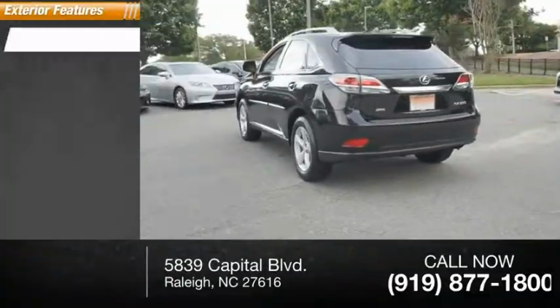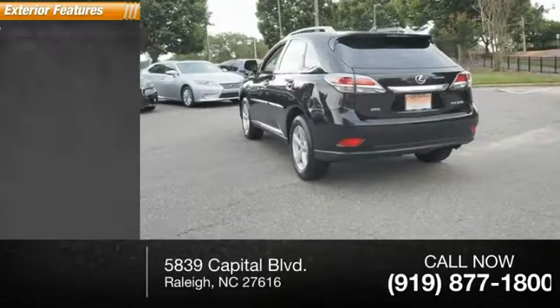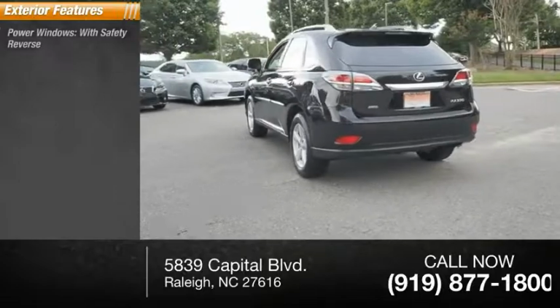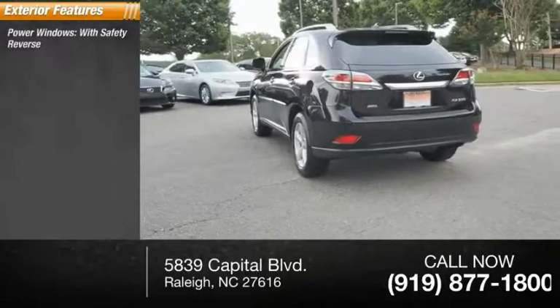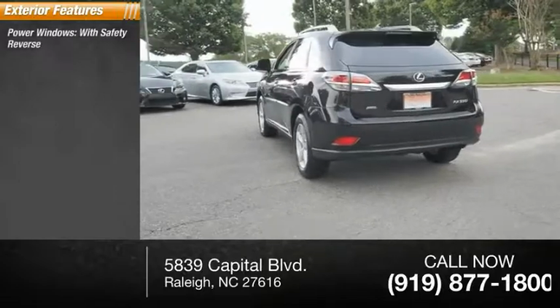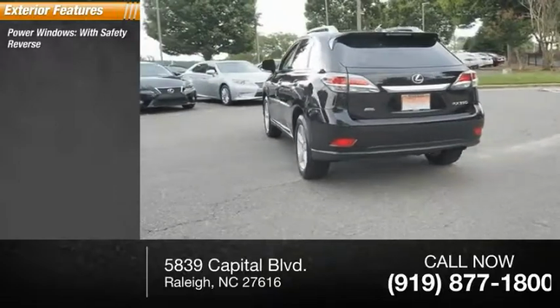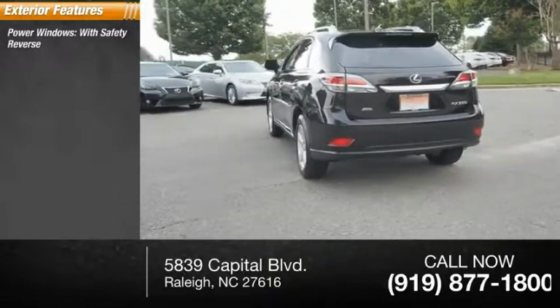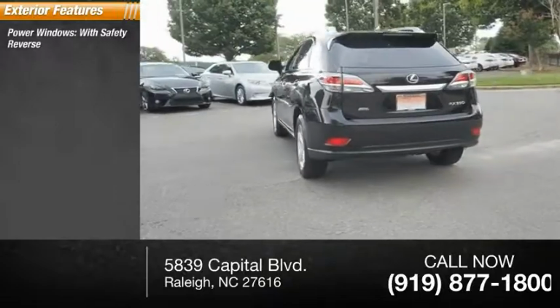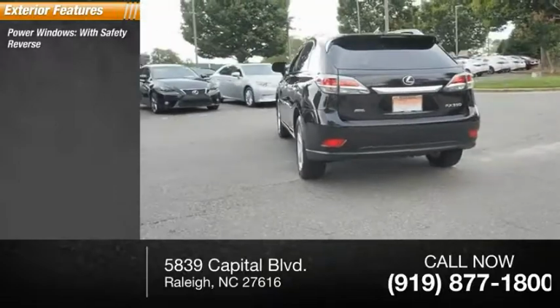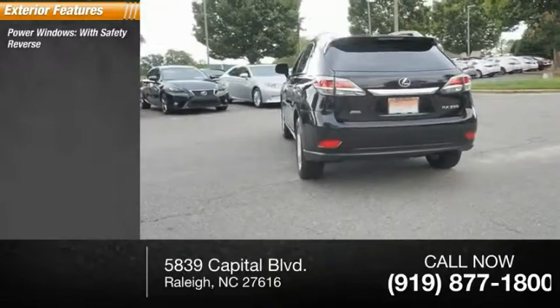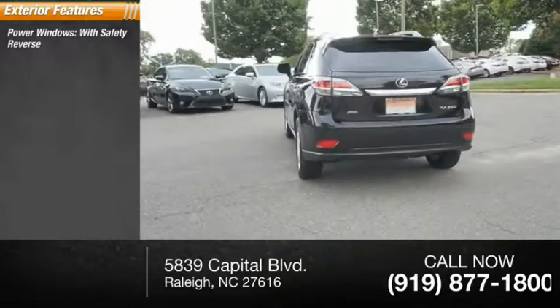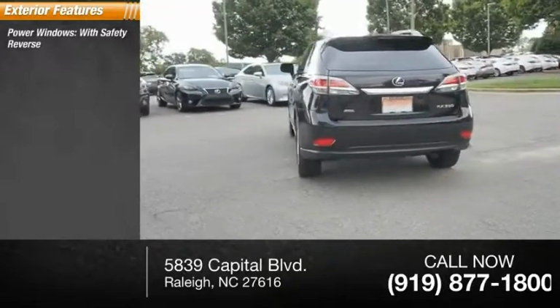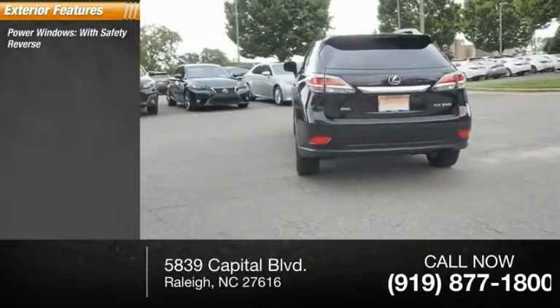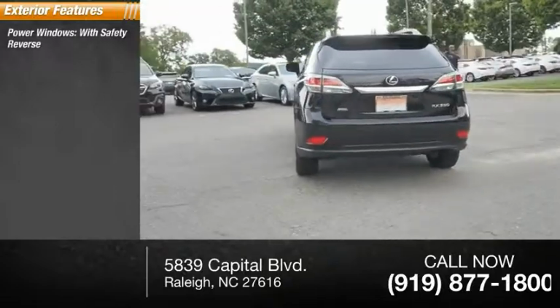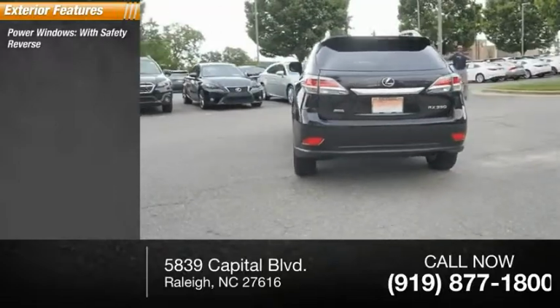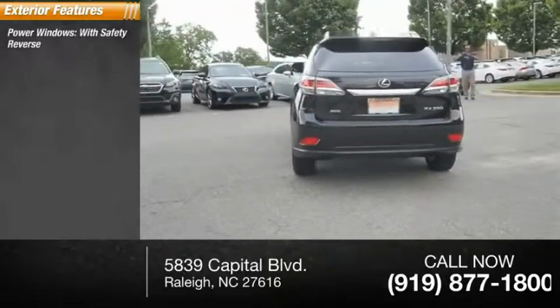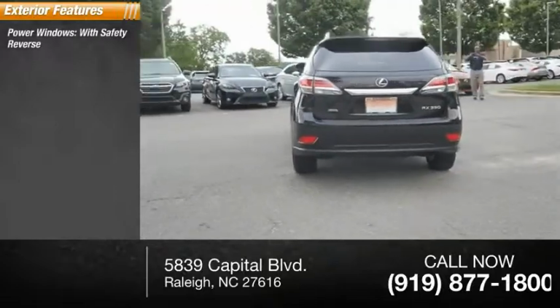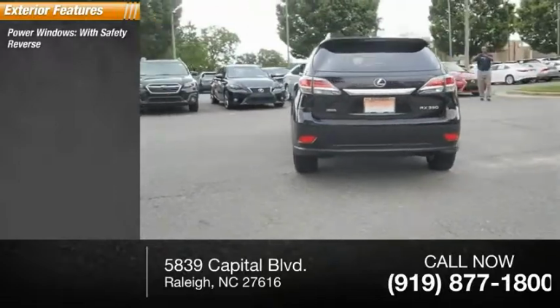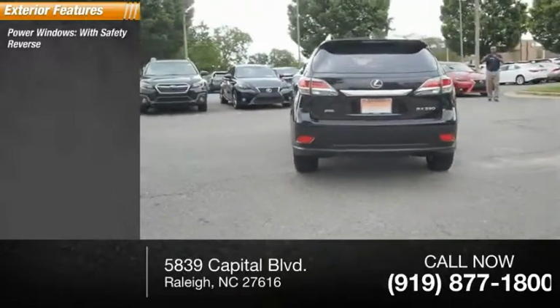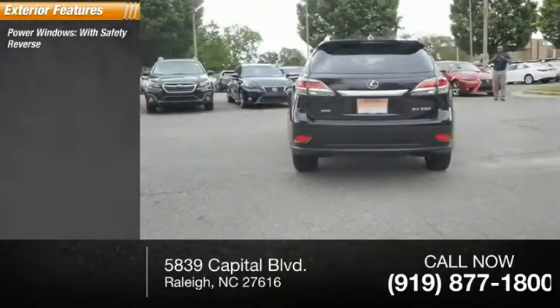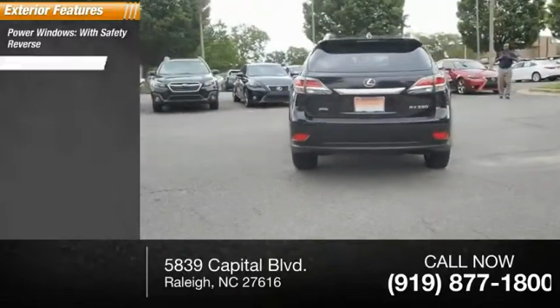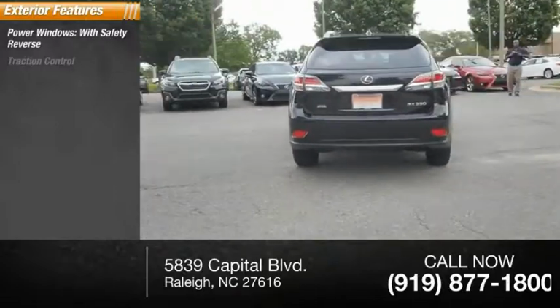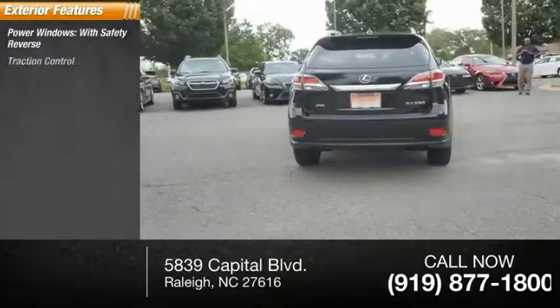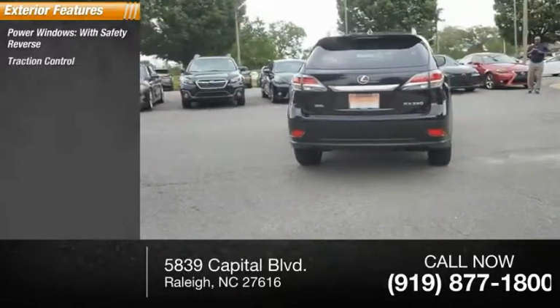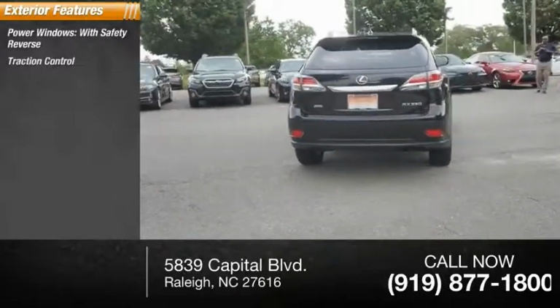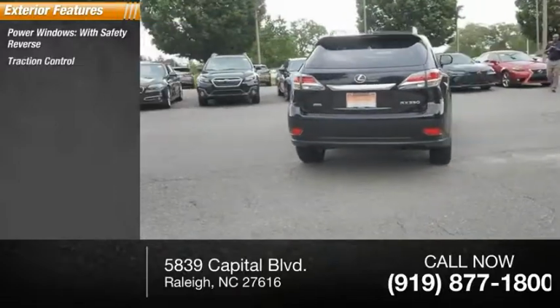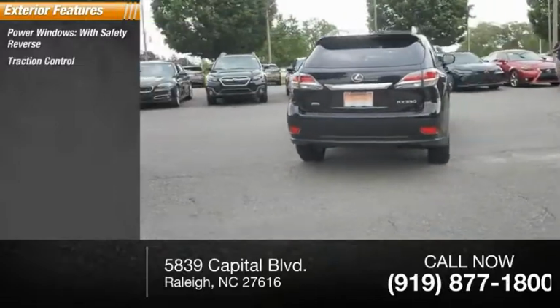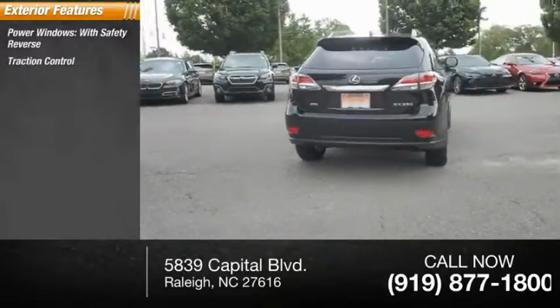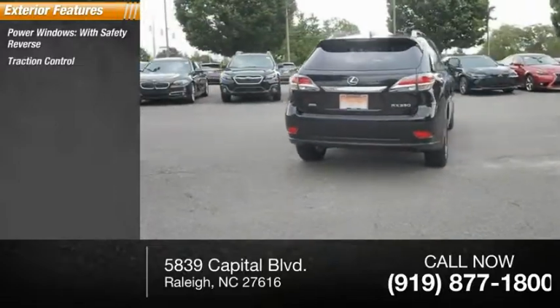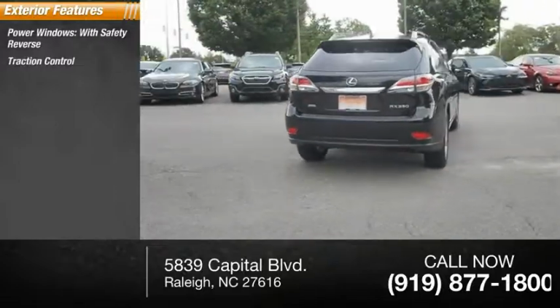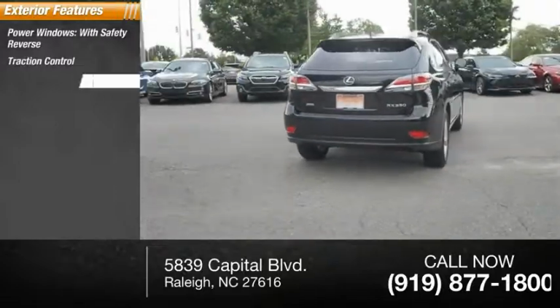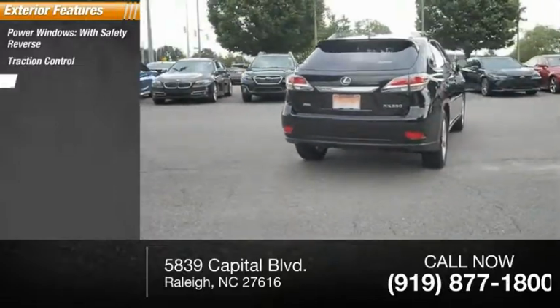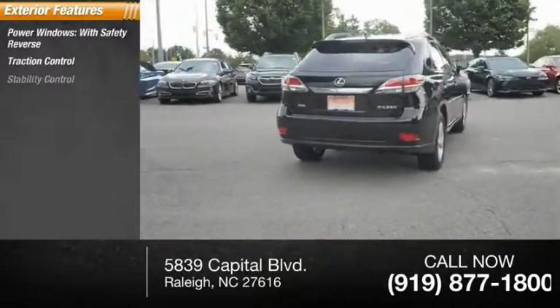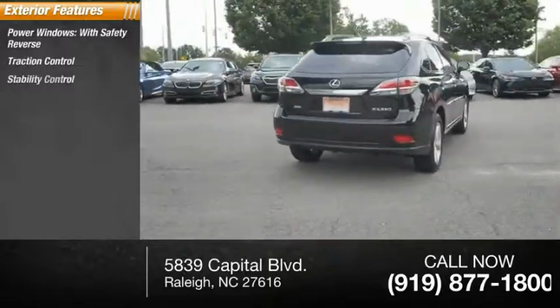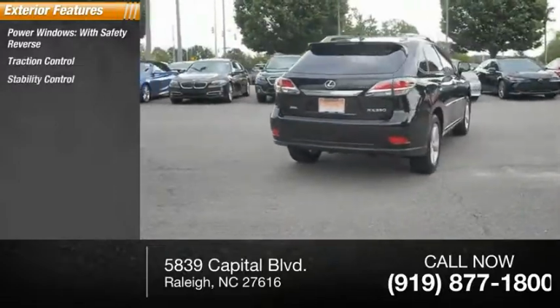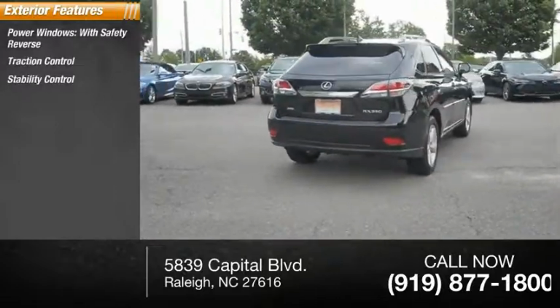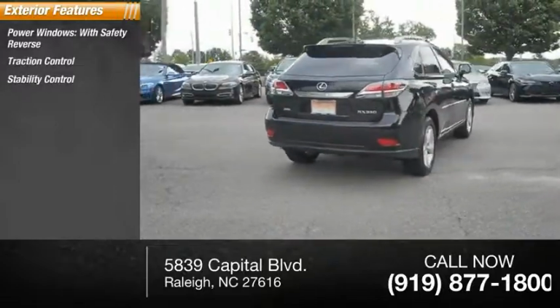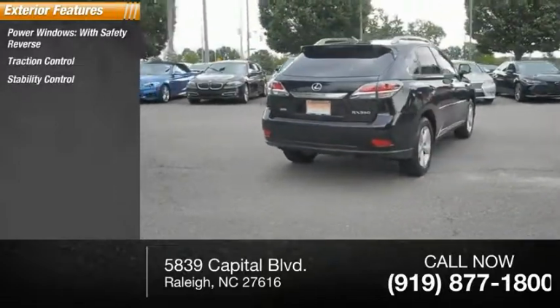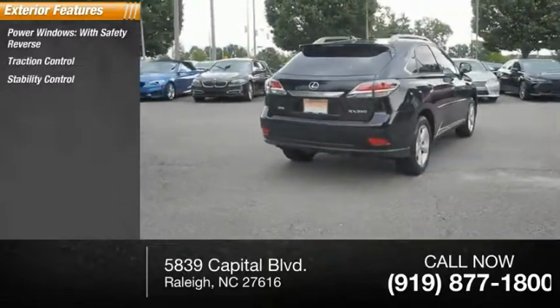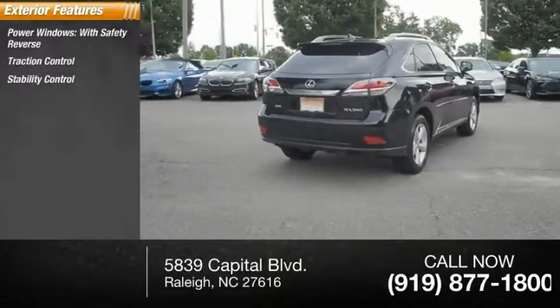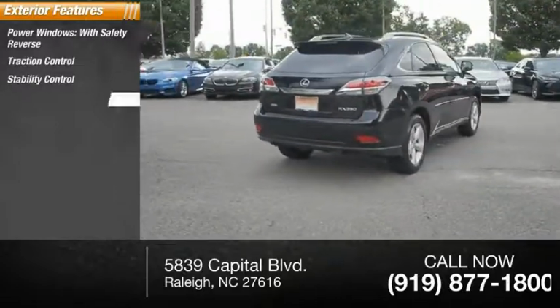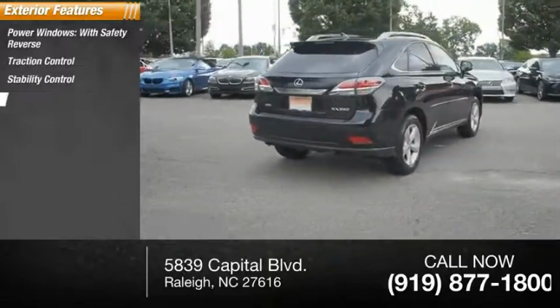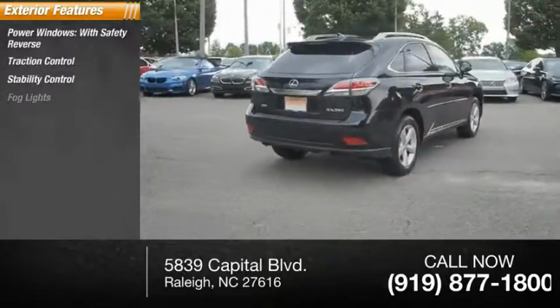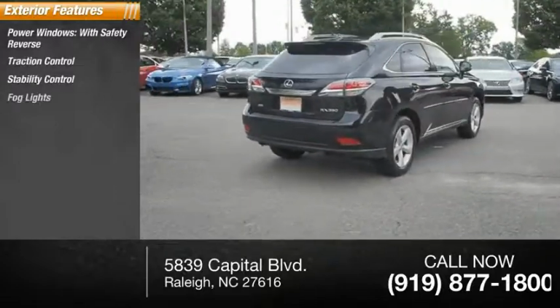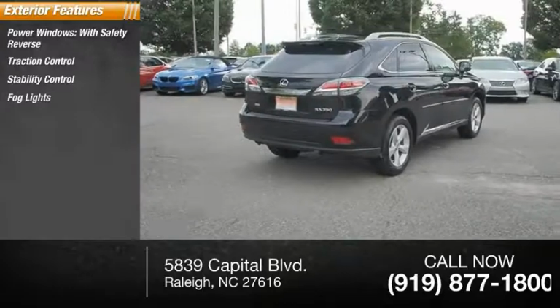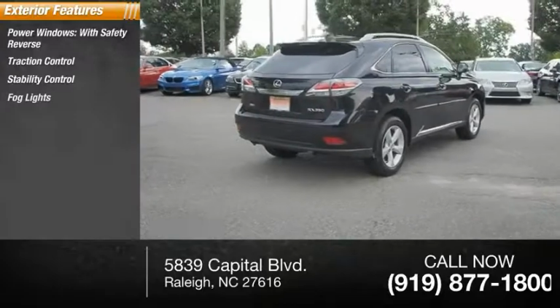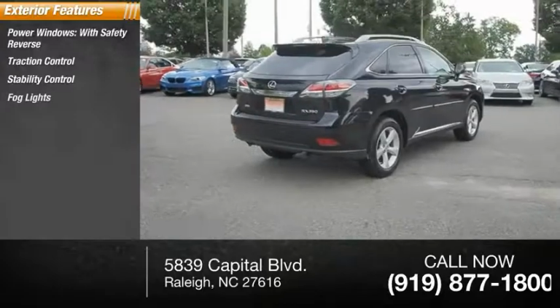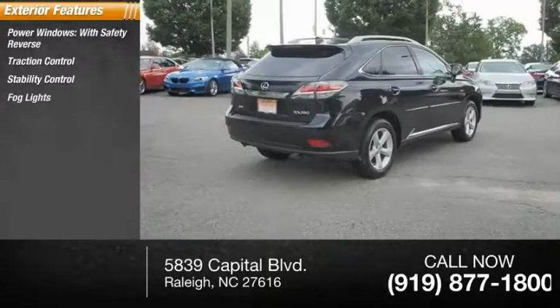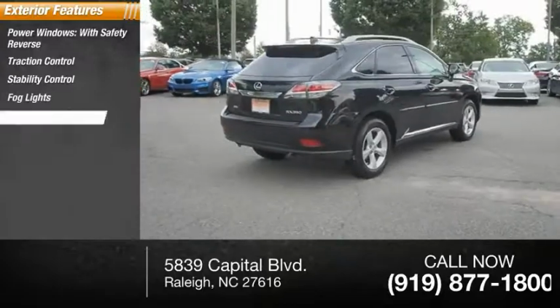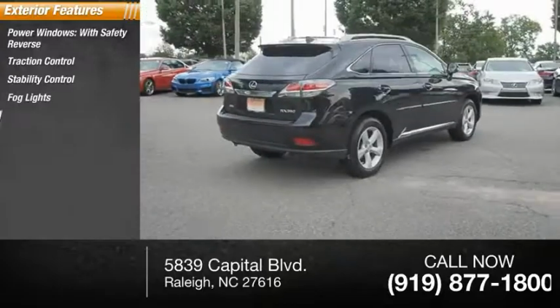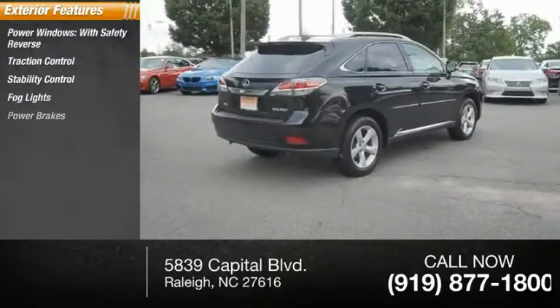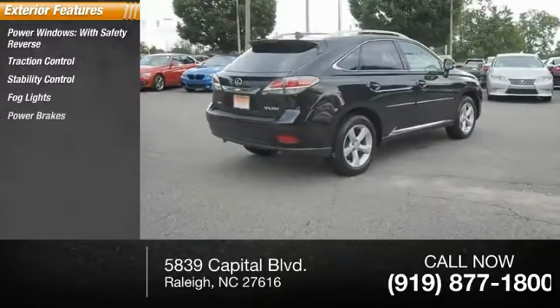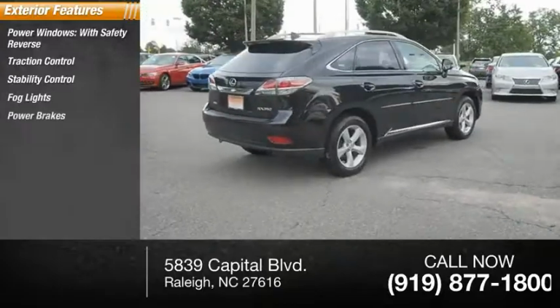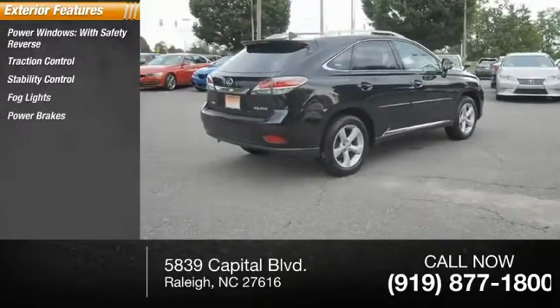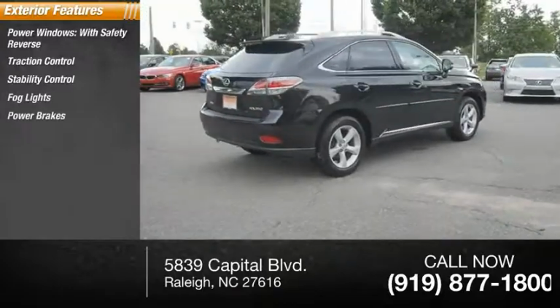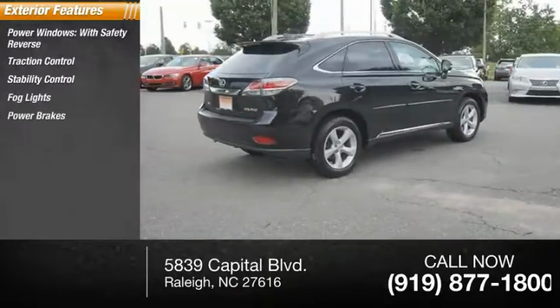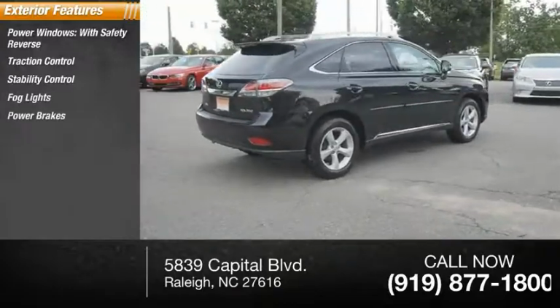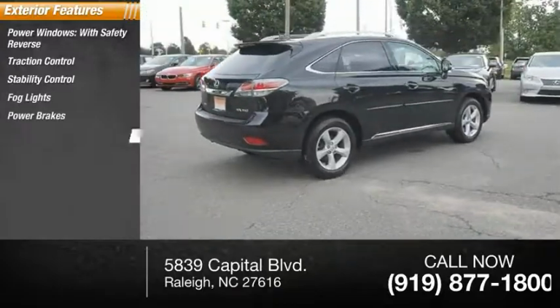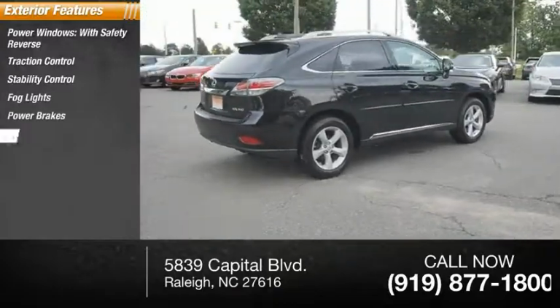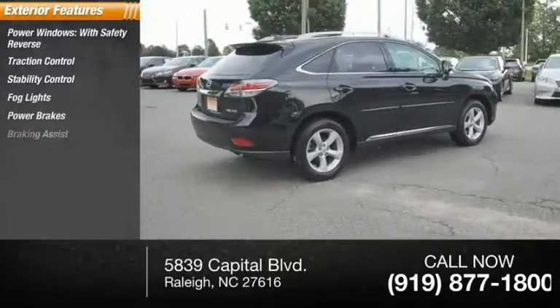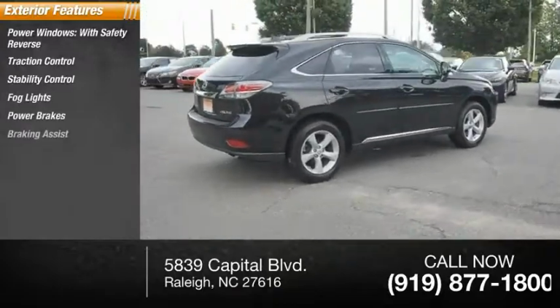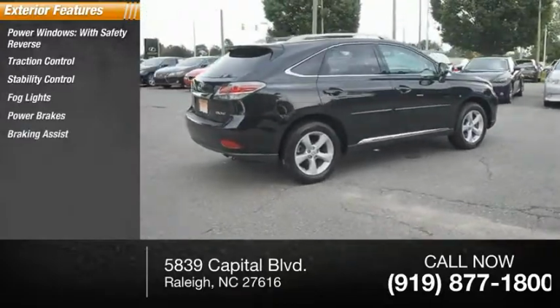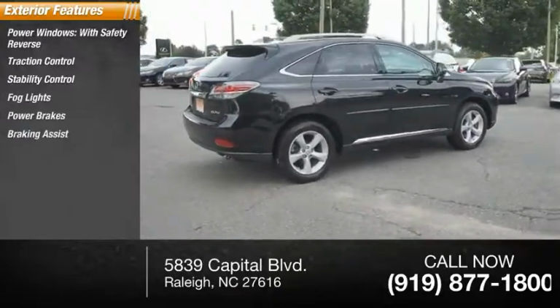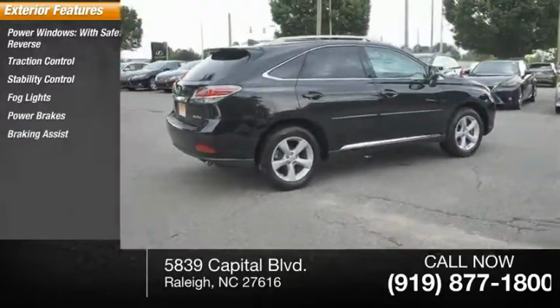Power windows with safety reverse, traction control, stability control, fog lights, power brakes, braking assist.